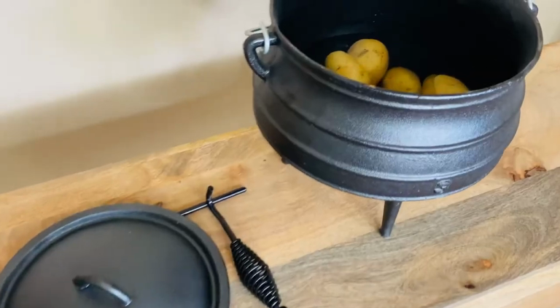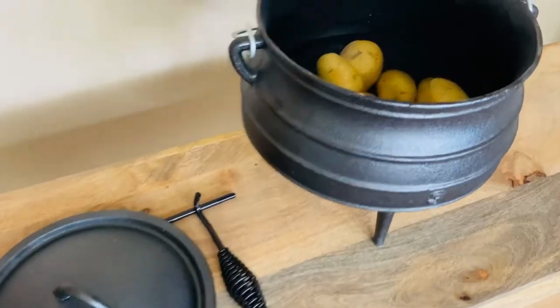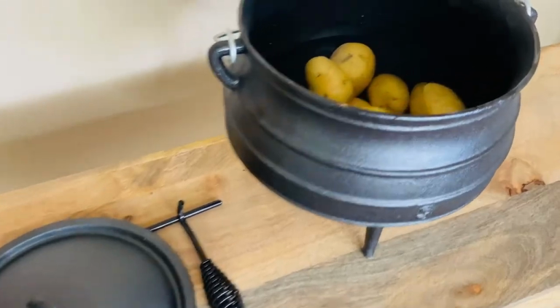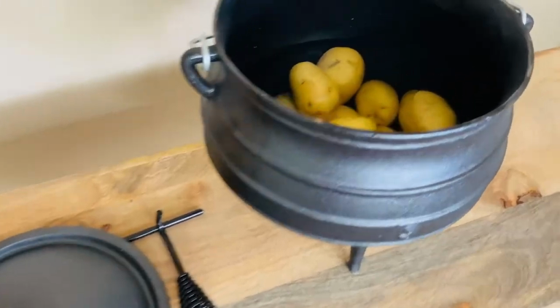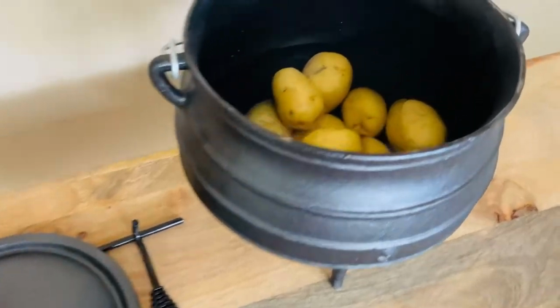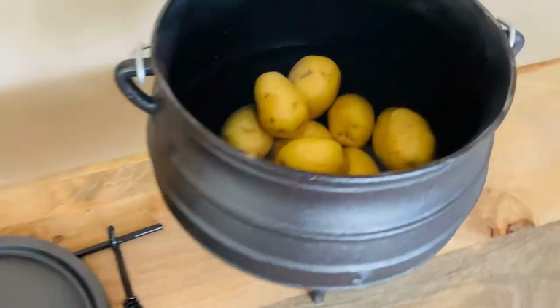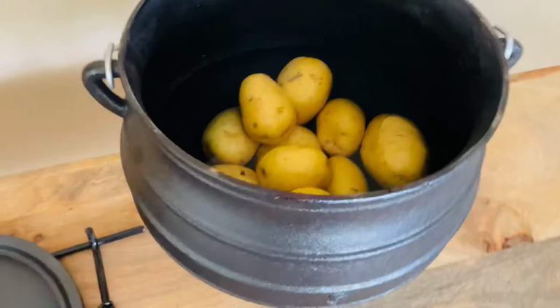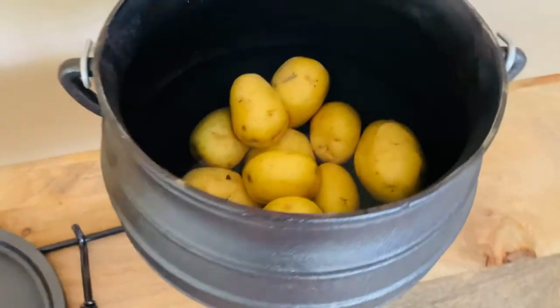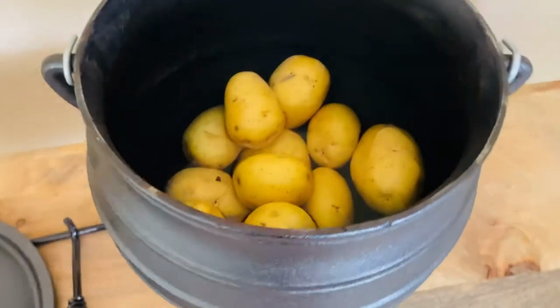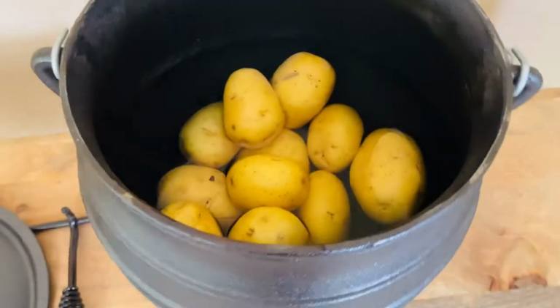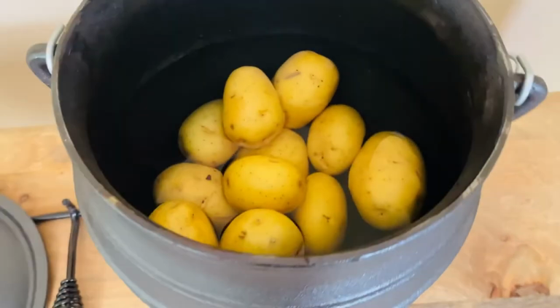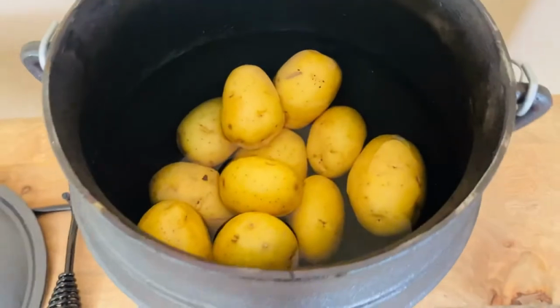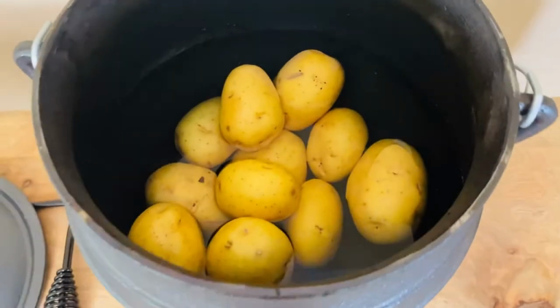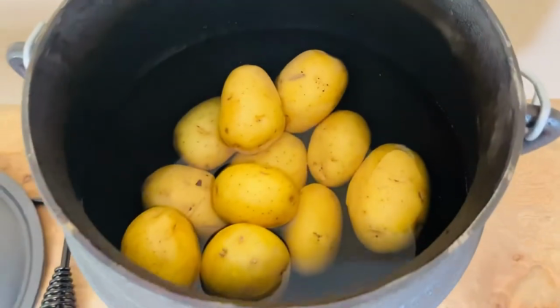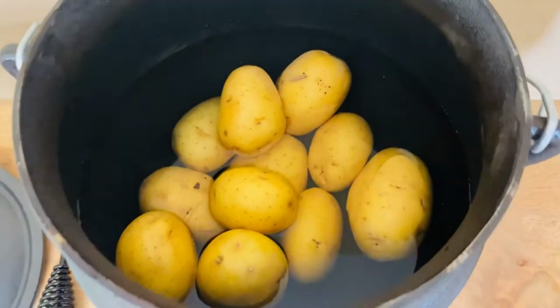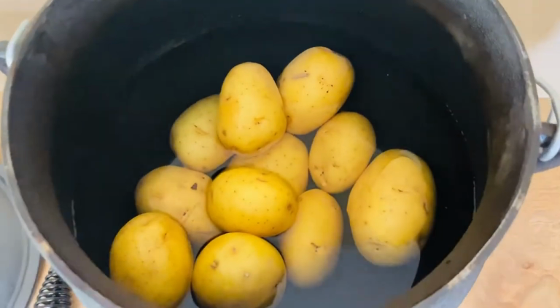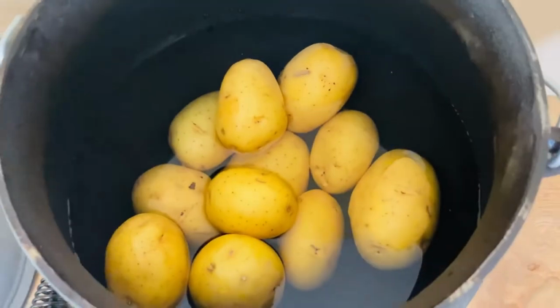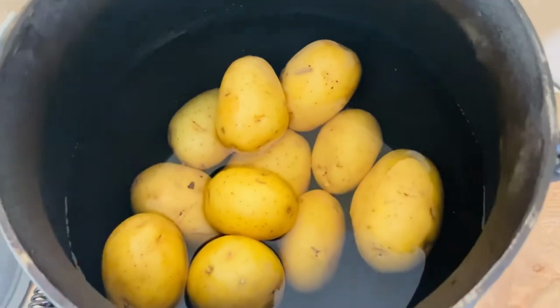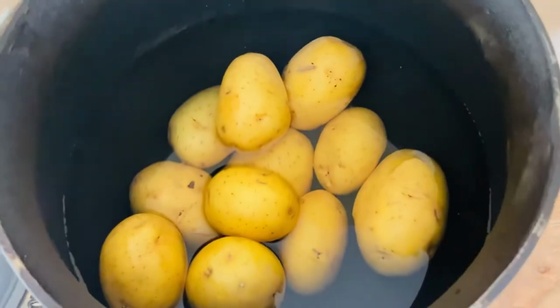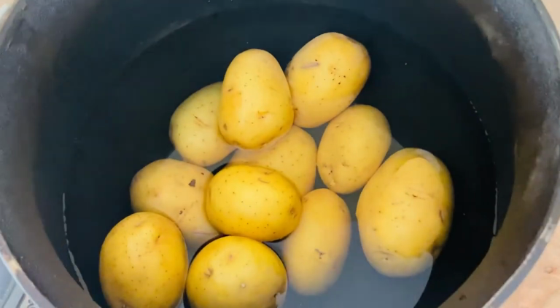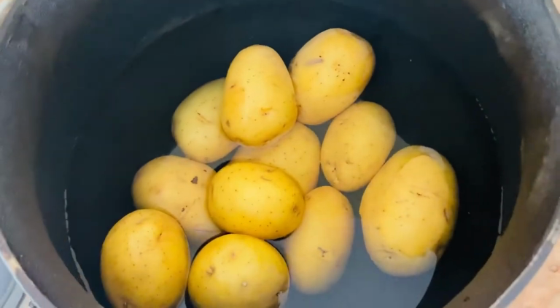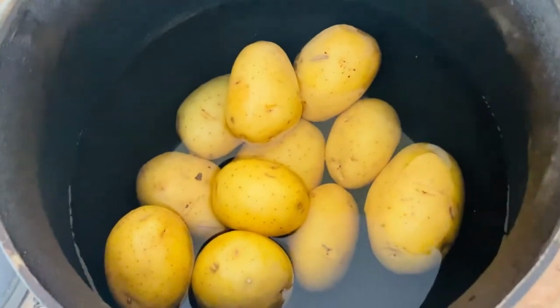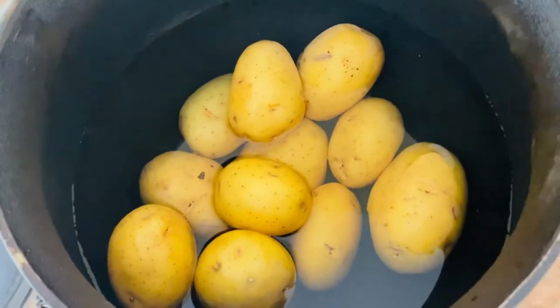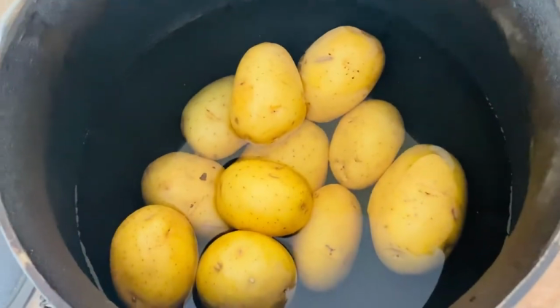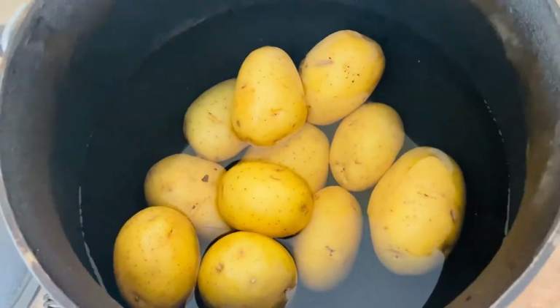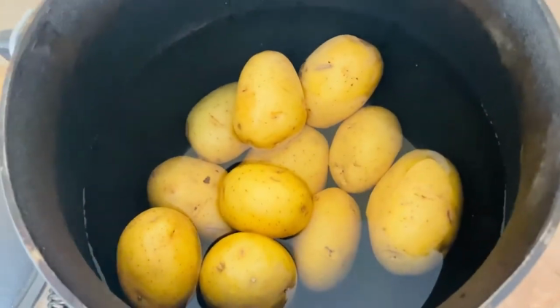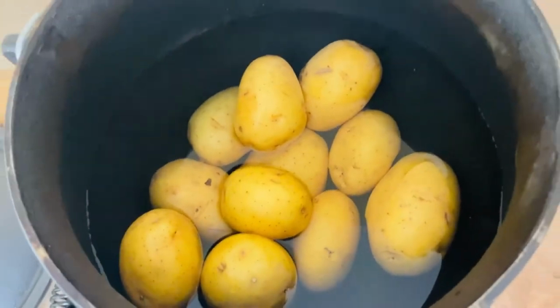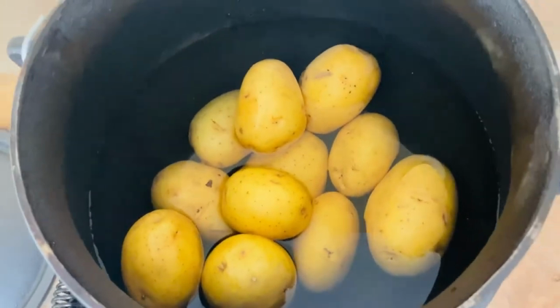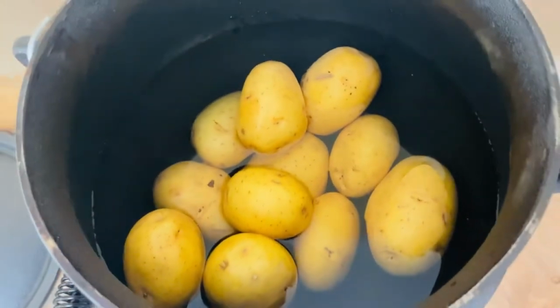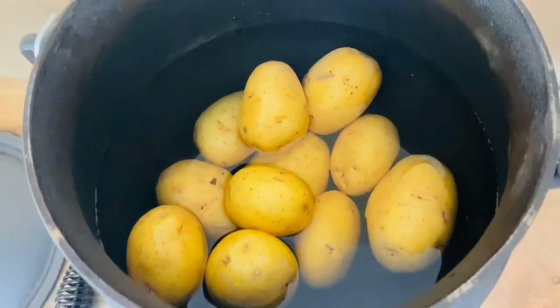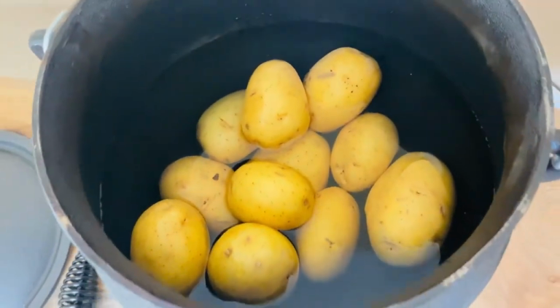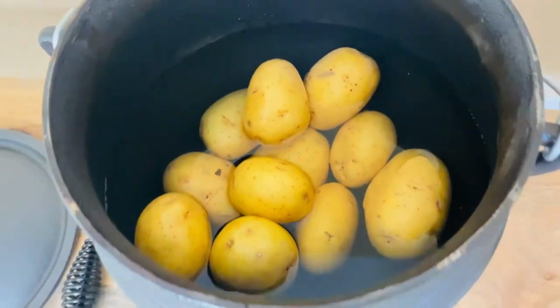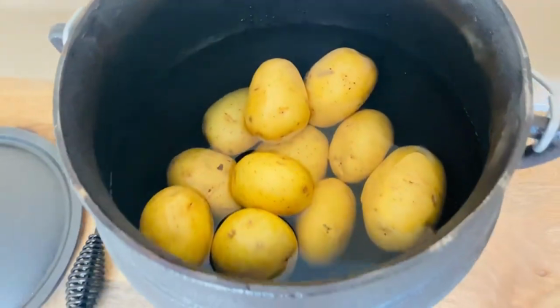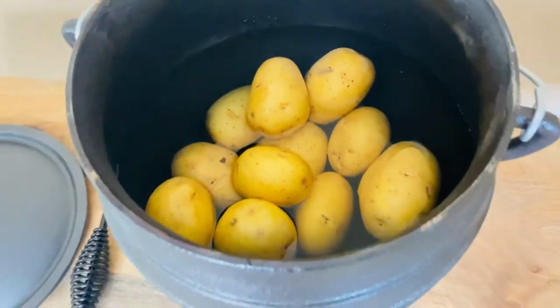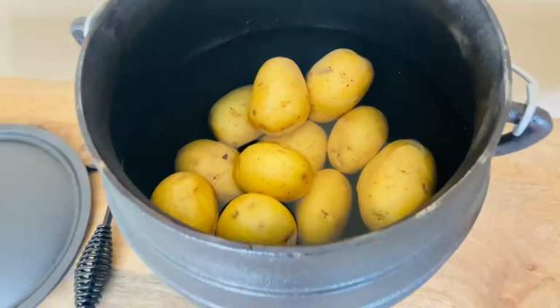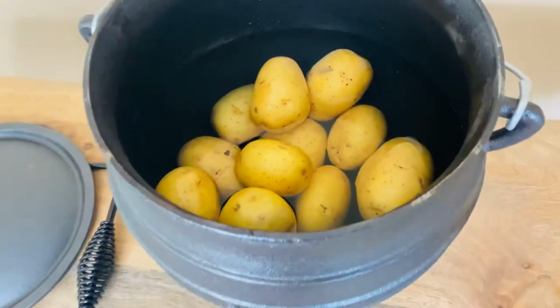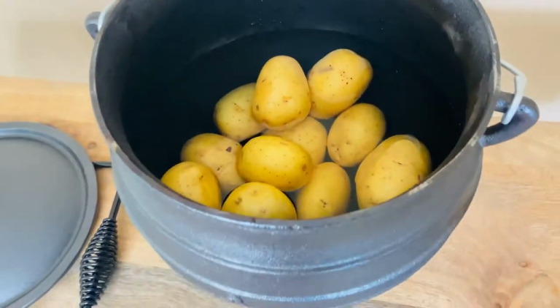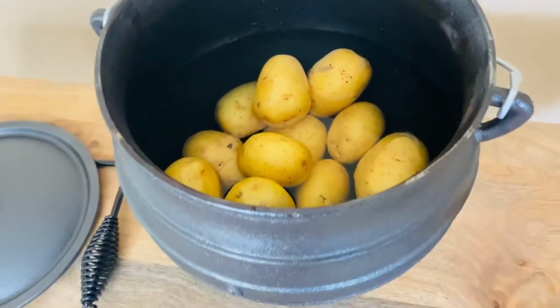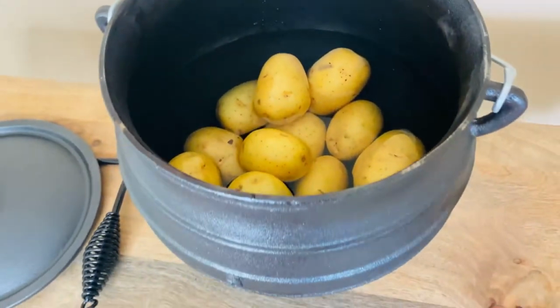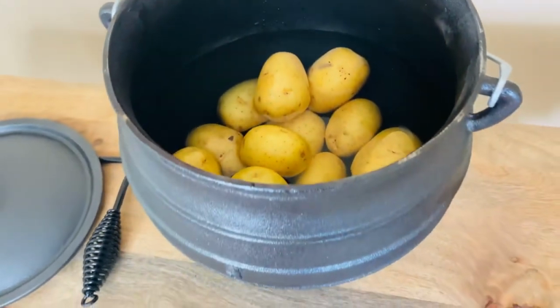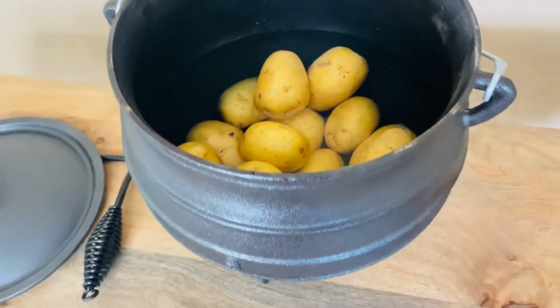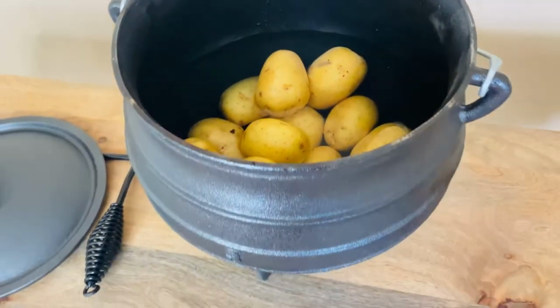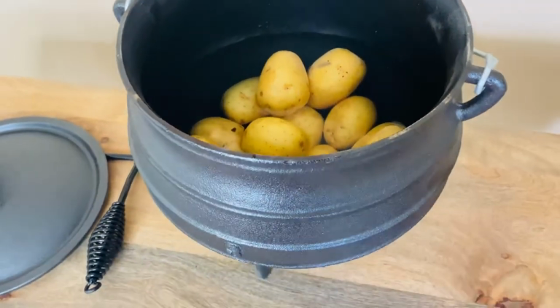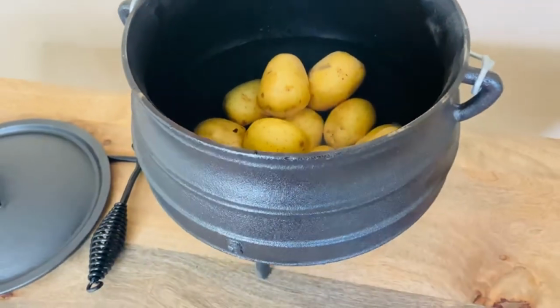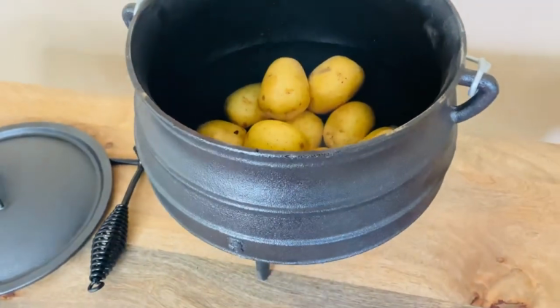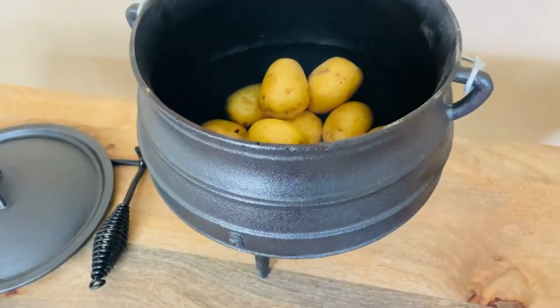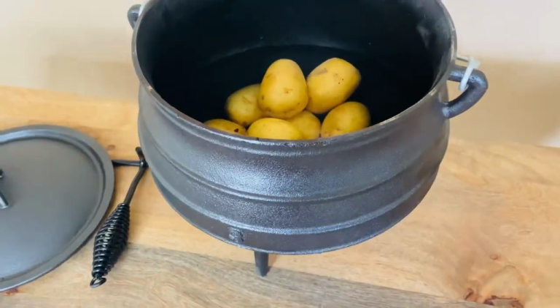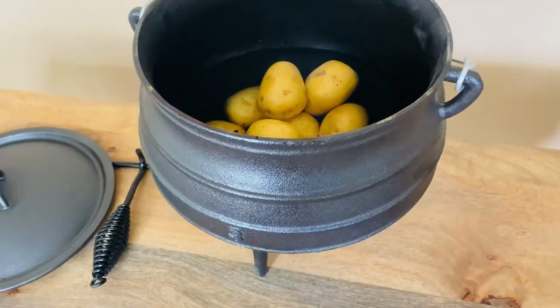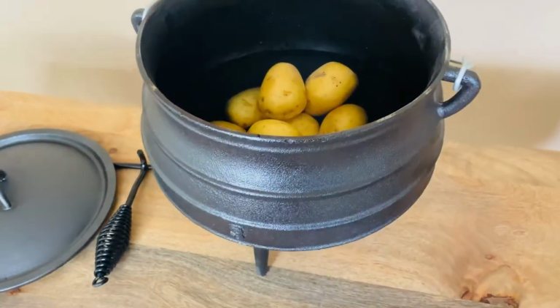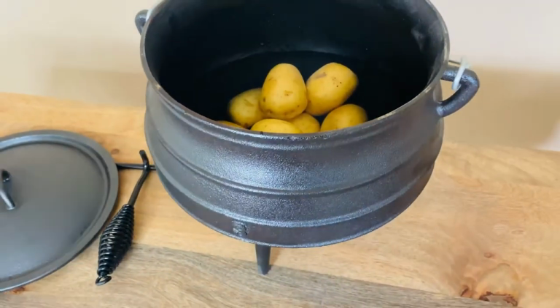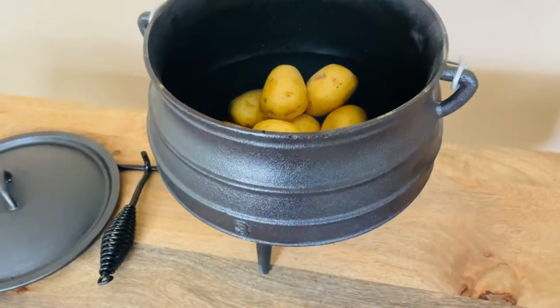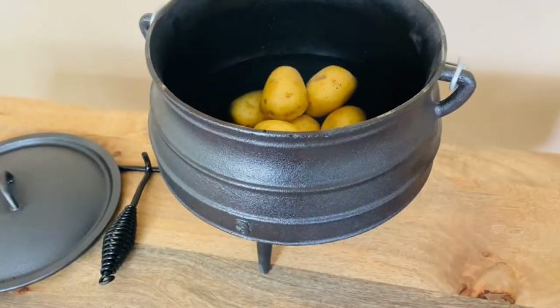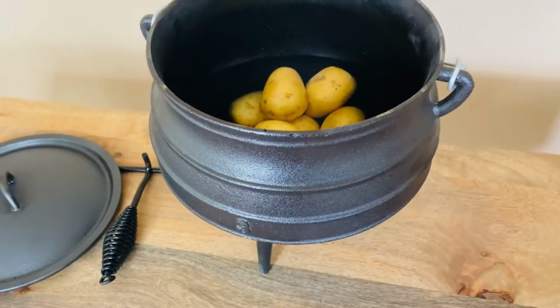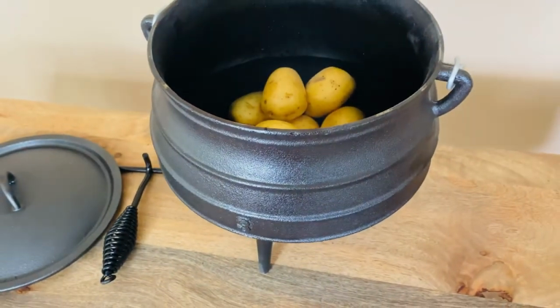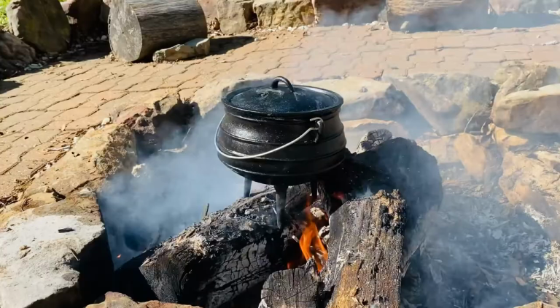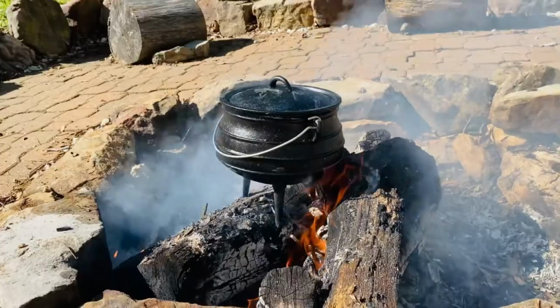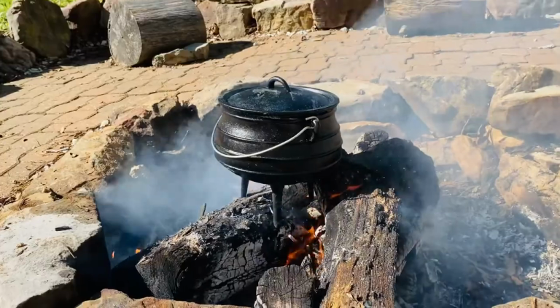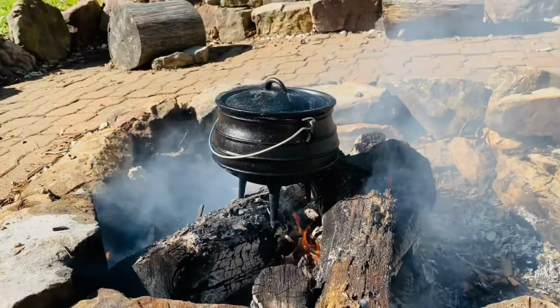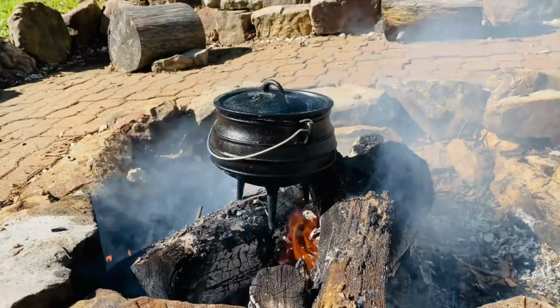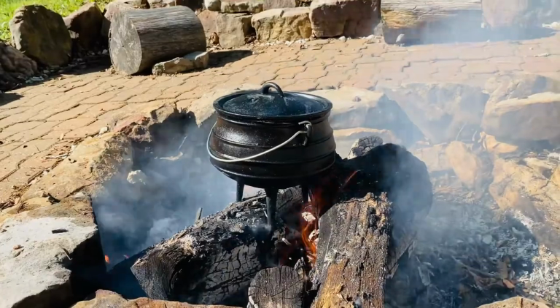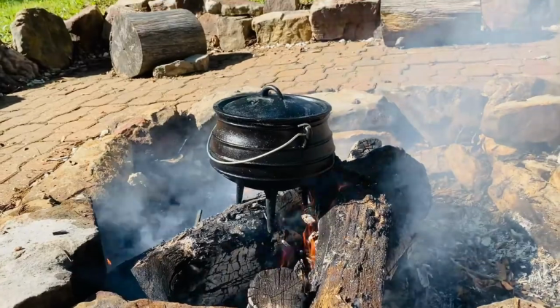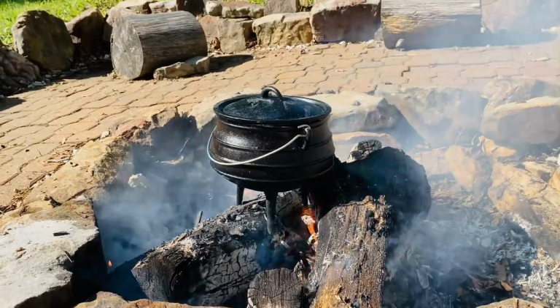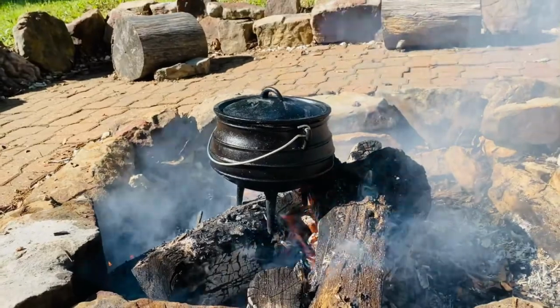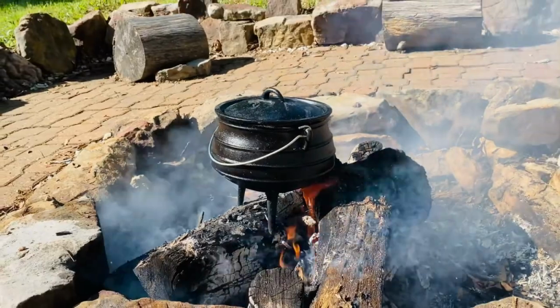This works with all cooktops: stovetop, induction, electric, oven, gas, and campfire.